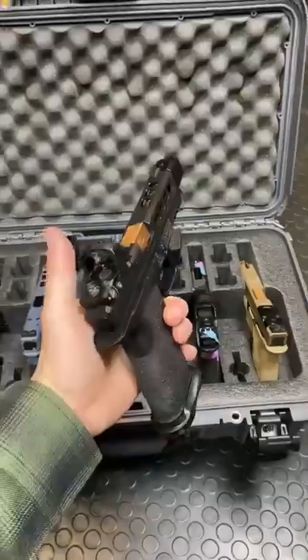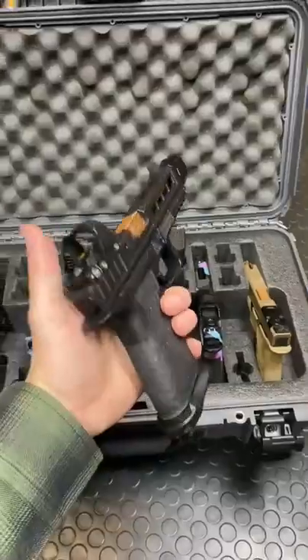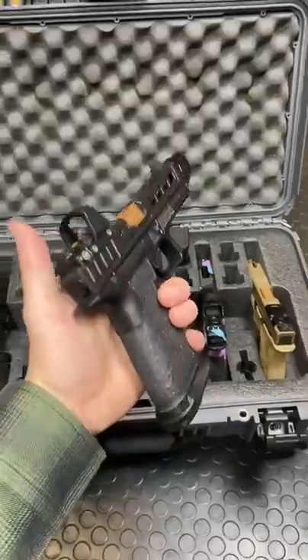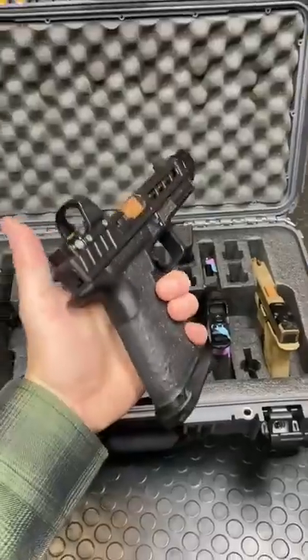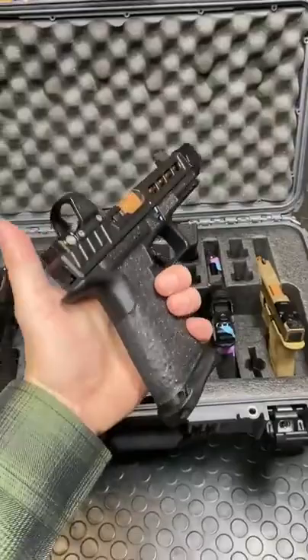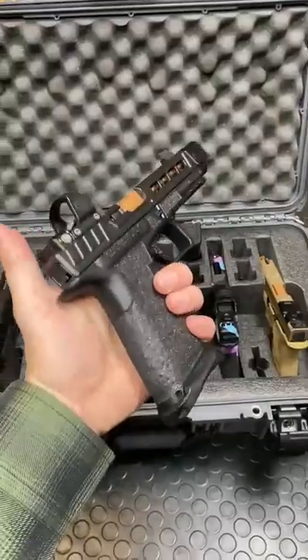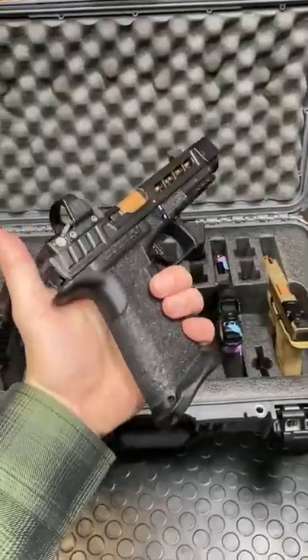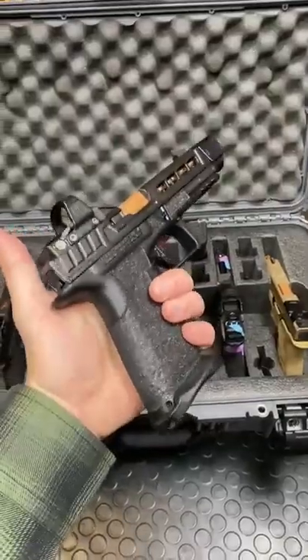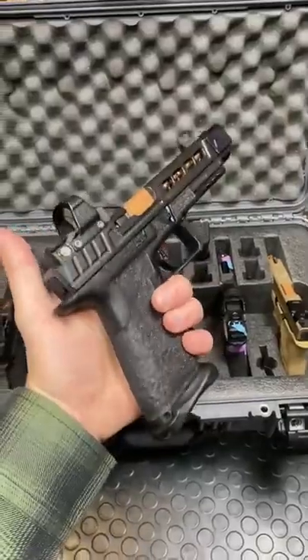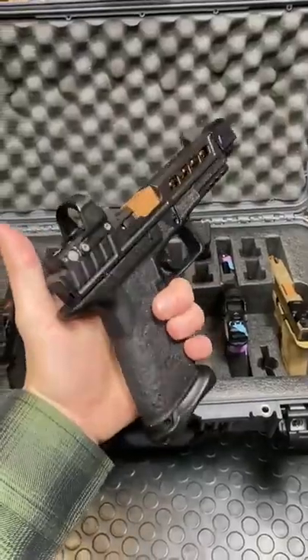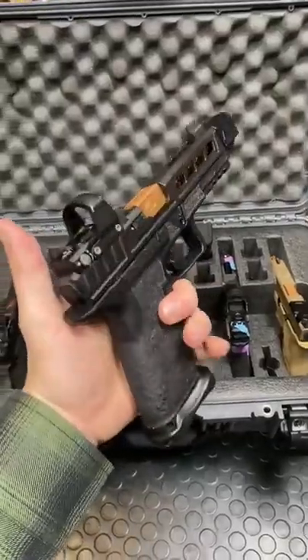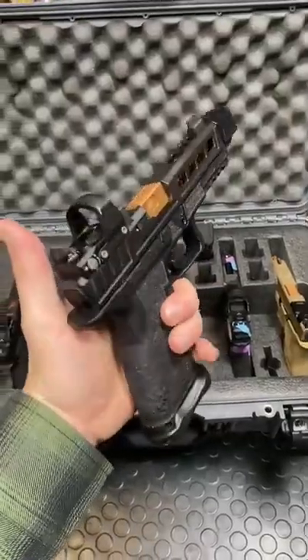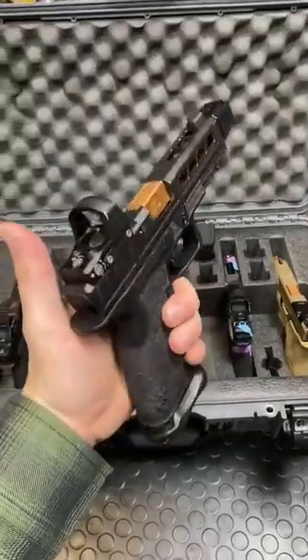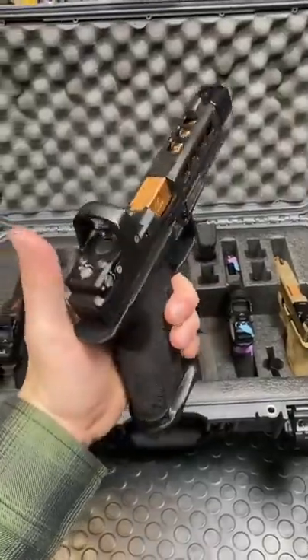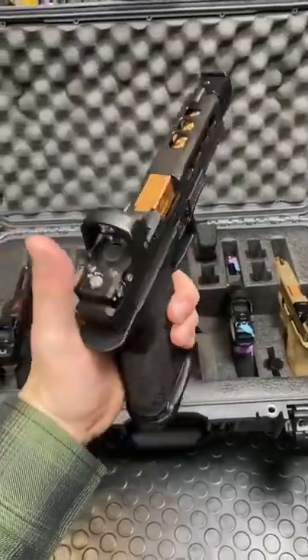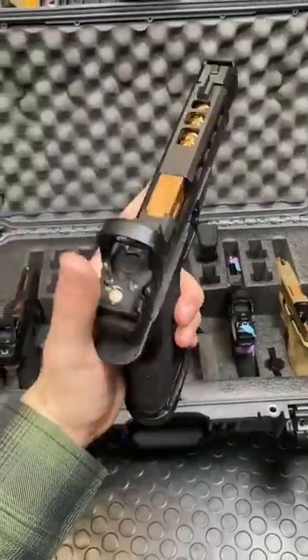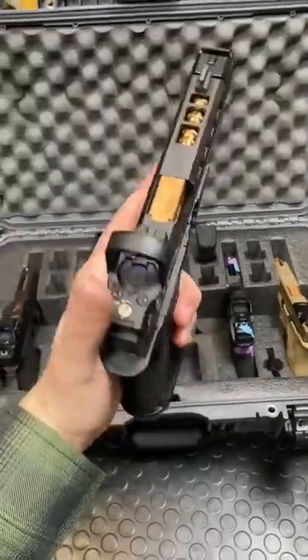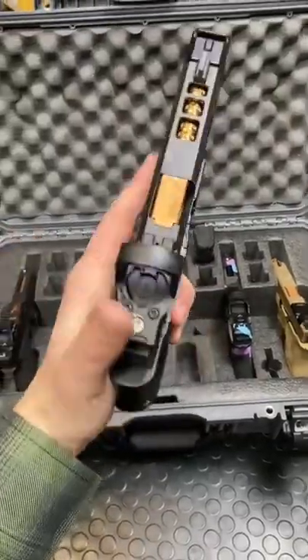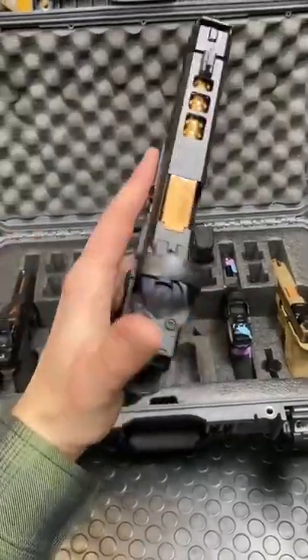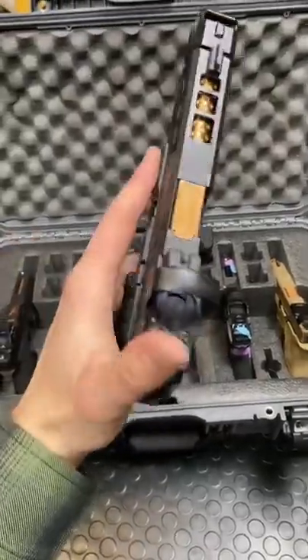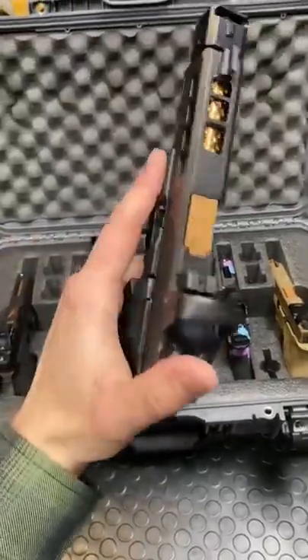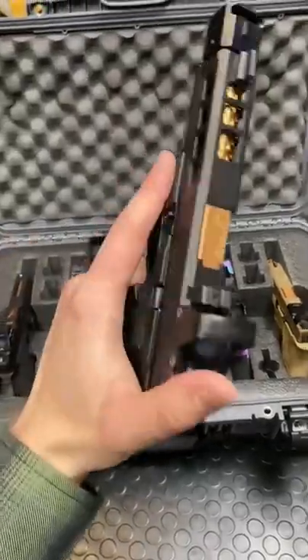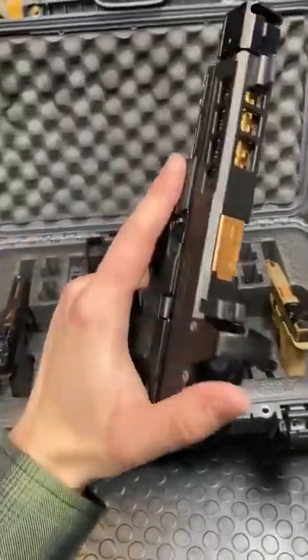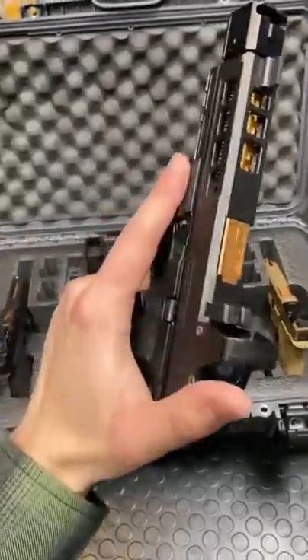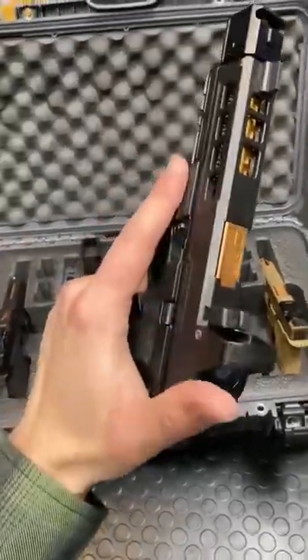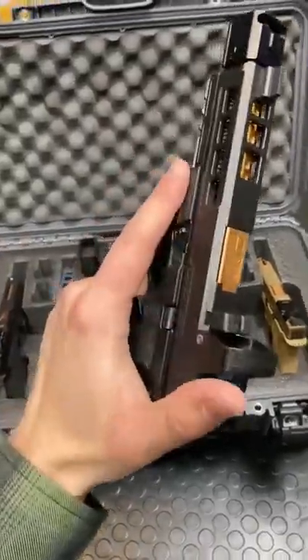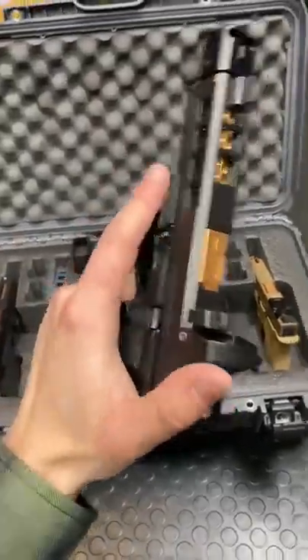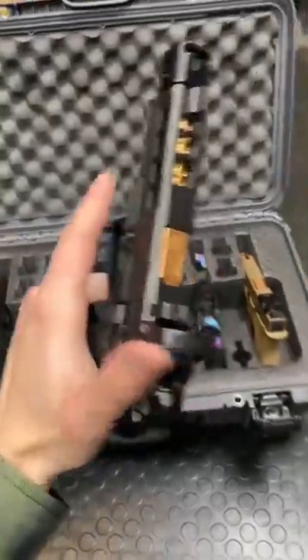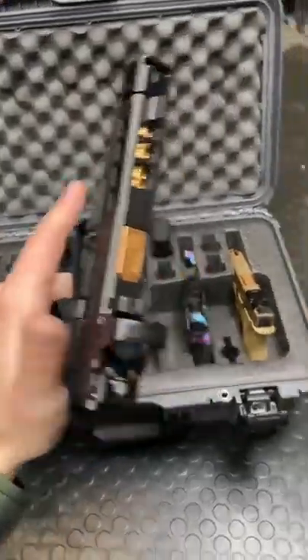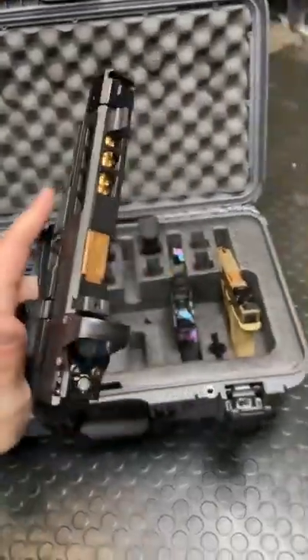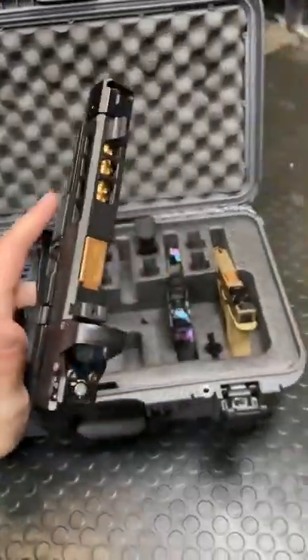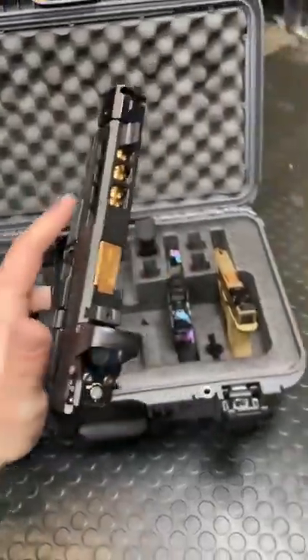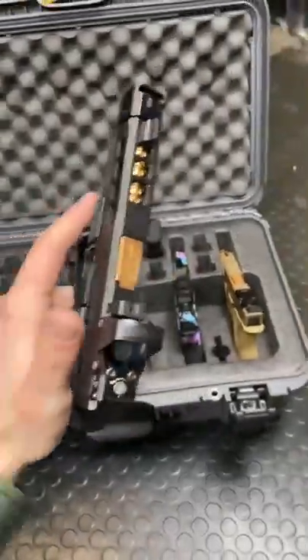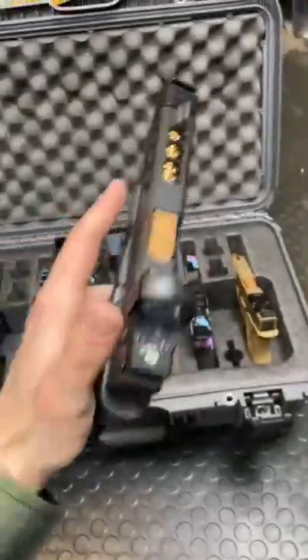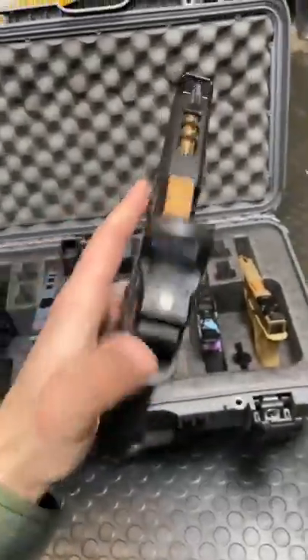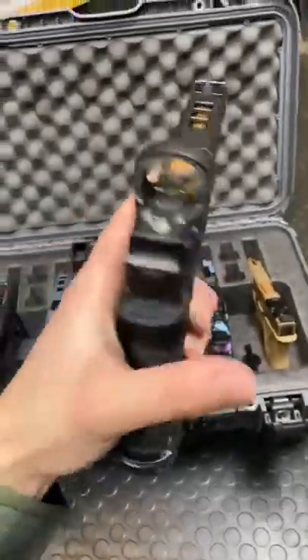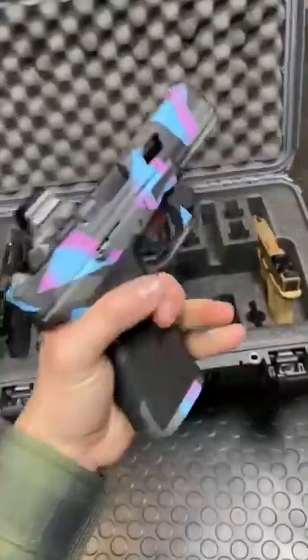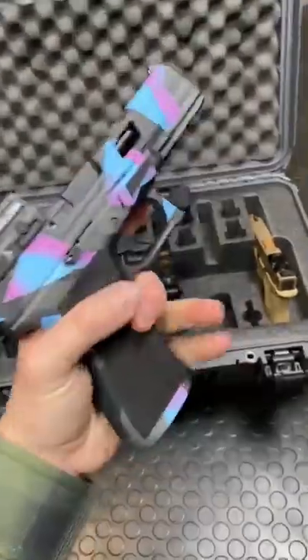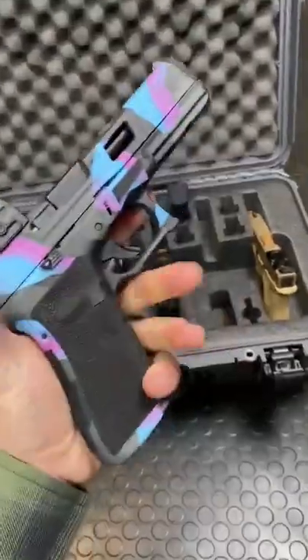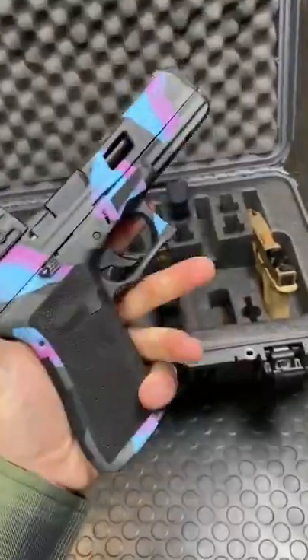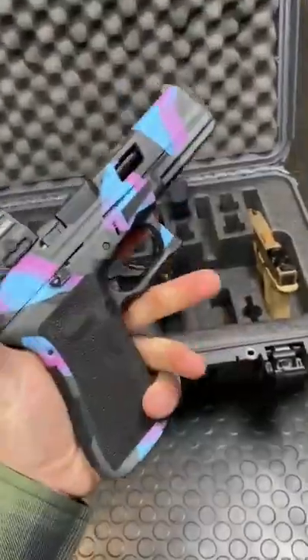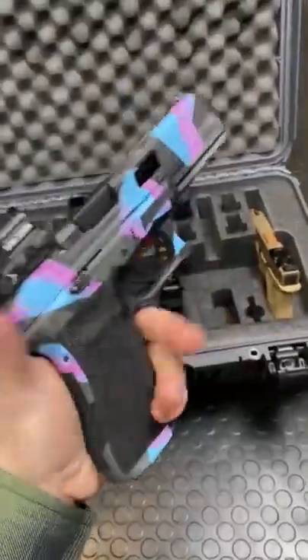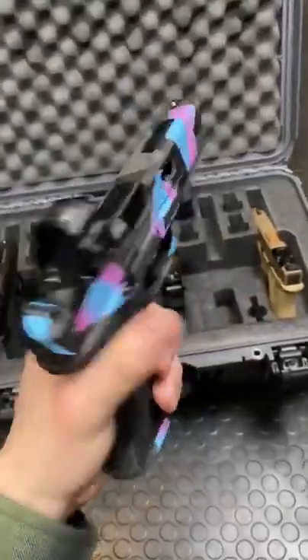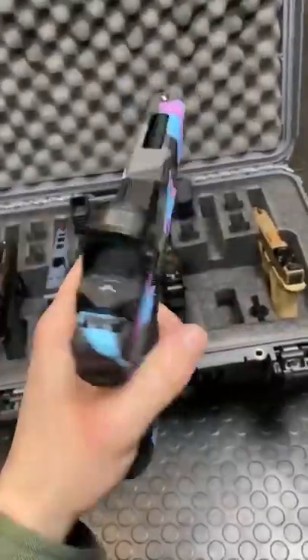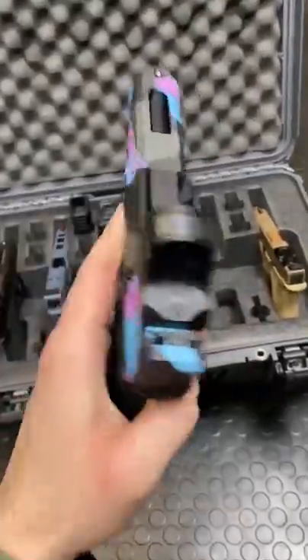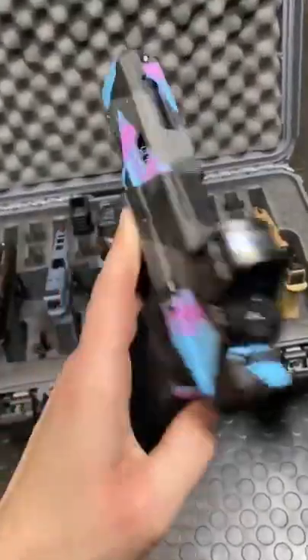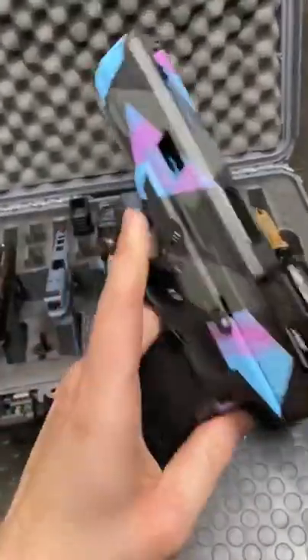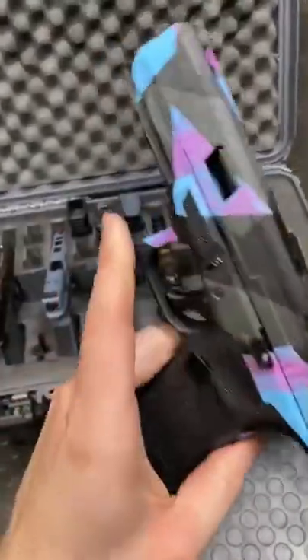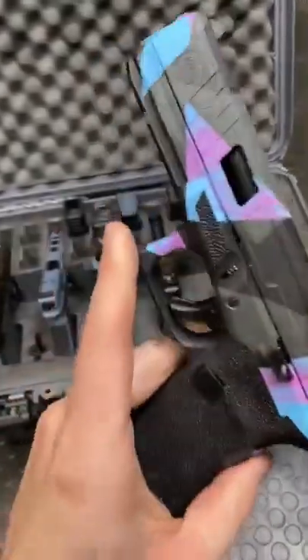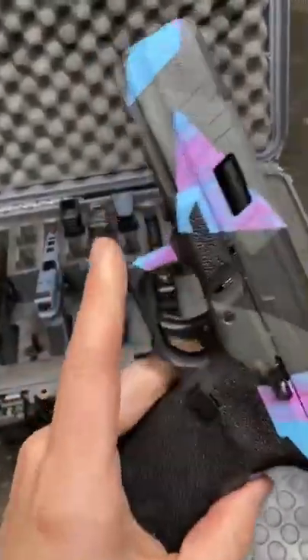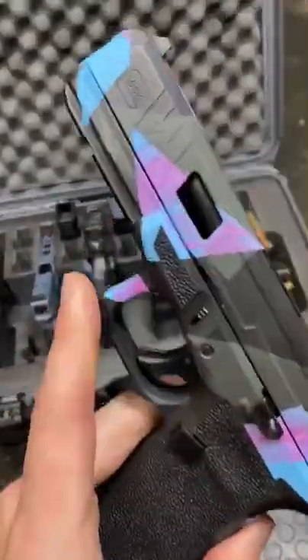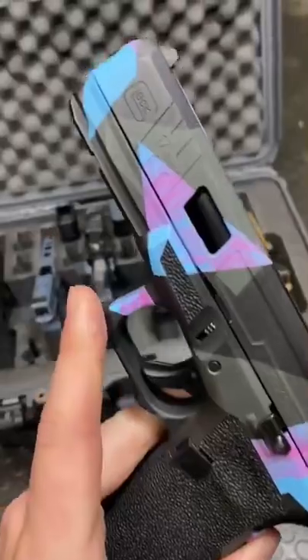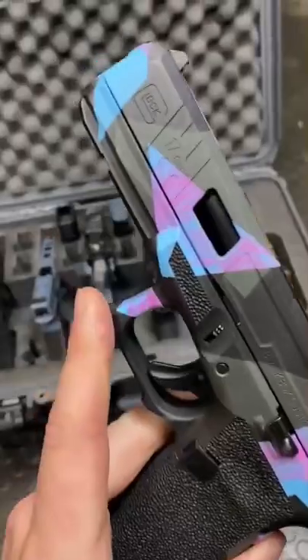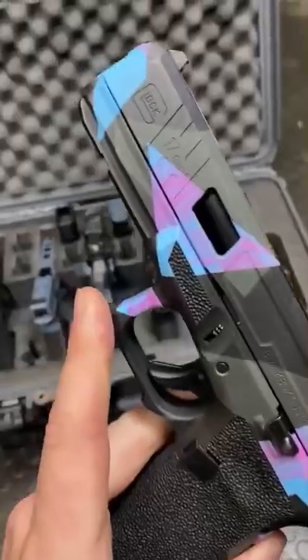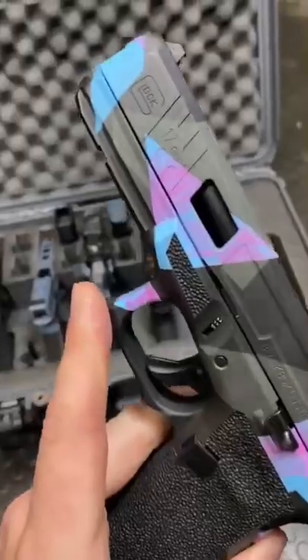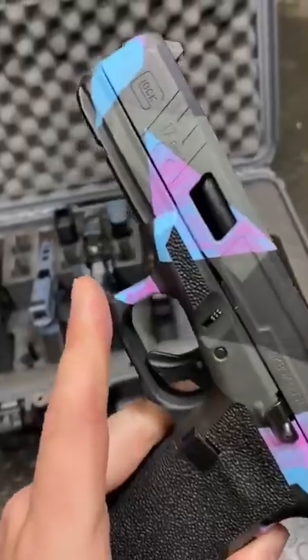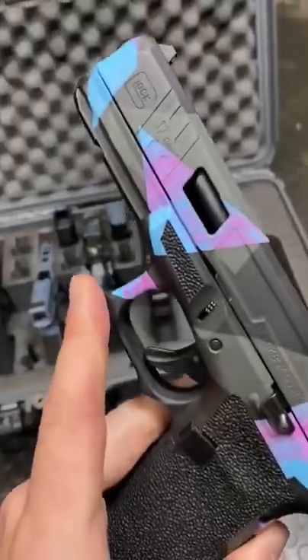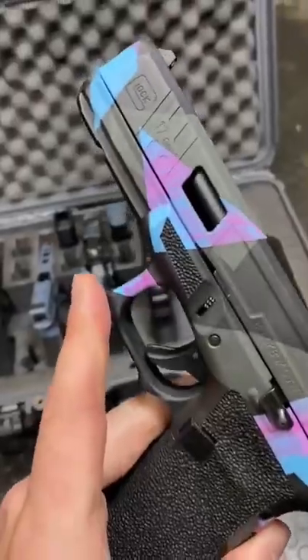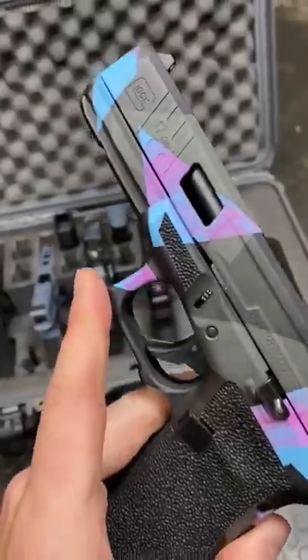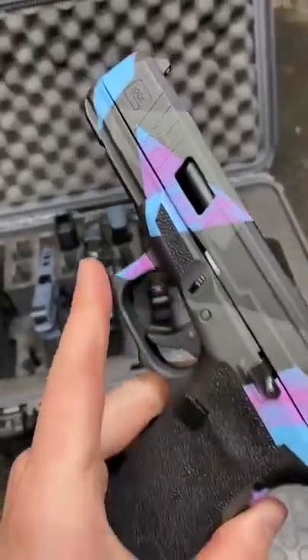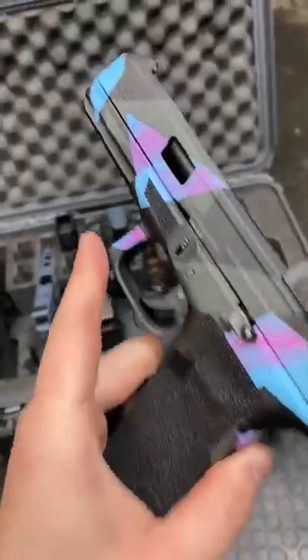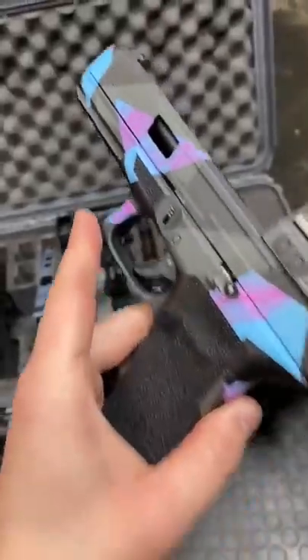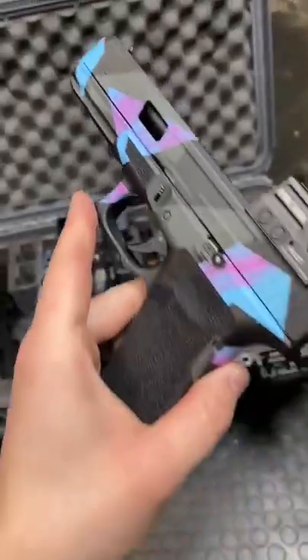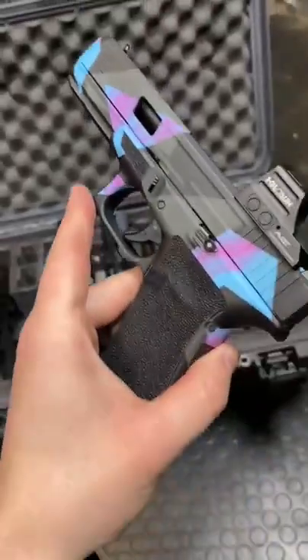If you haven't heard of the Zev OZ9, you're probably living under a rock. We got two here. Because retro is cool again, we've also got a Glock 17 Gen 5.